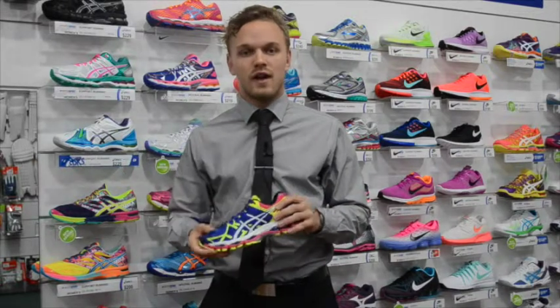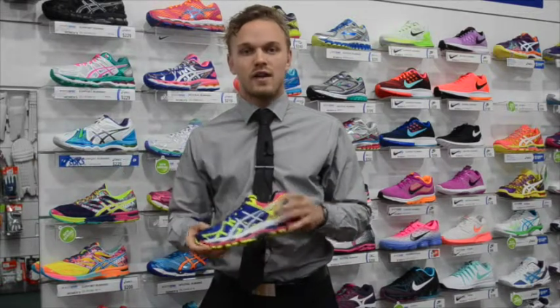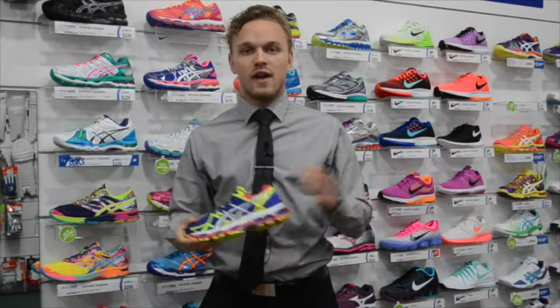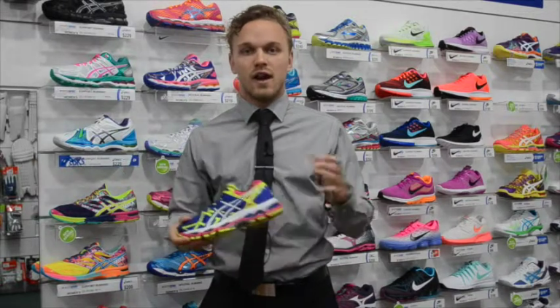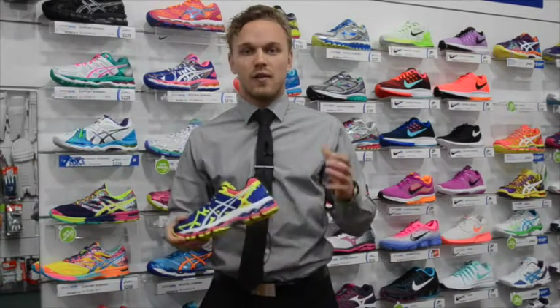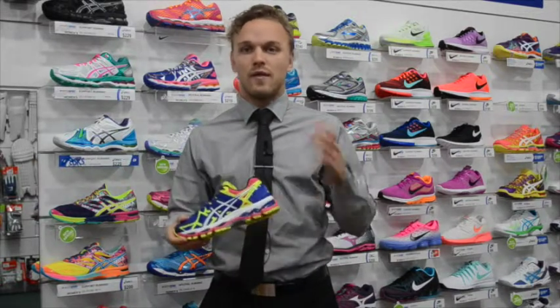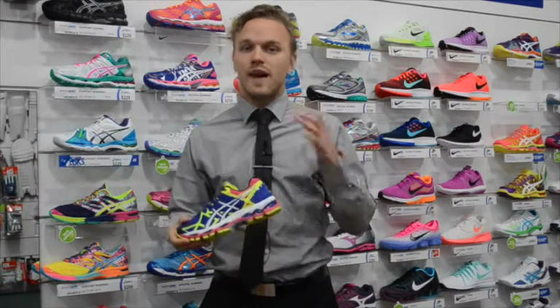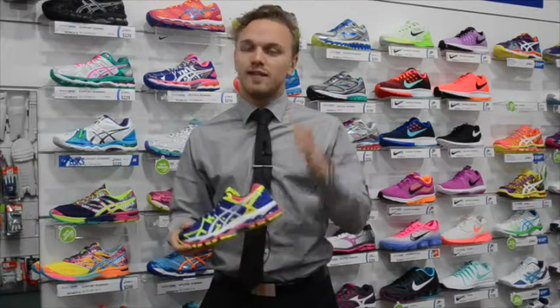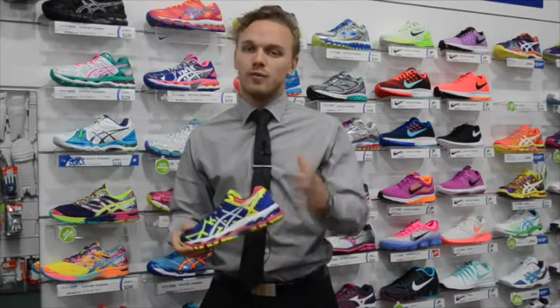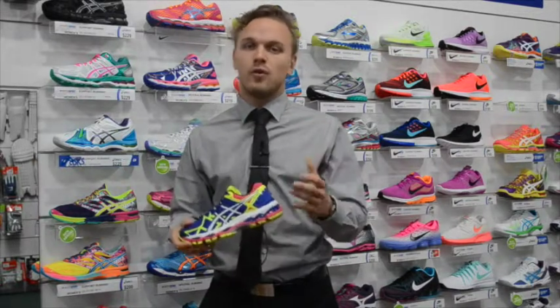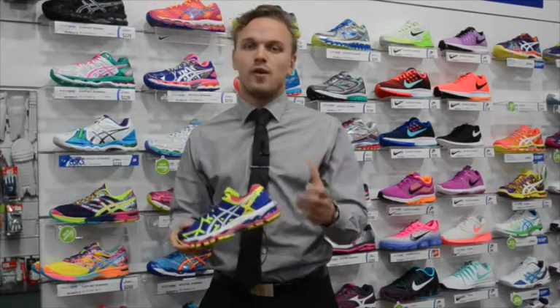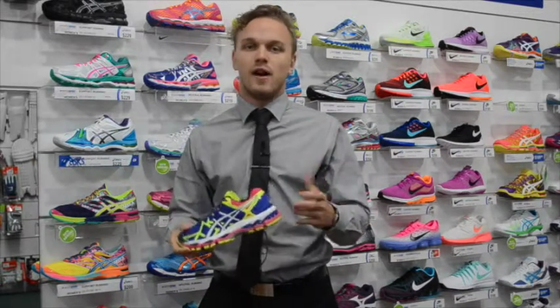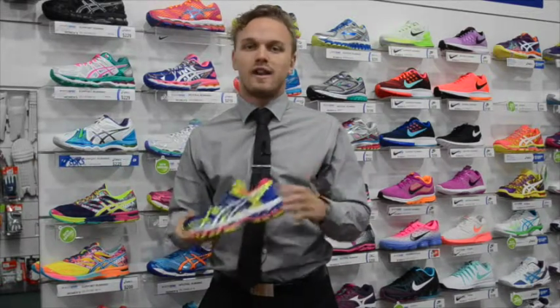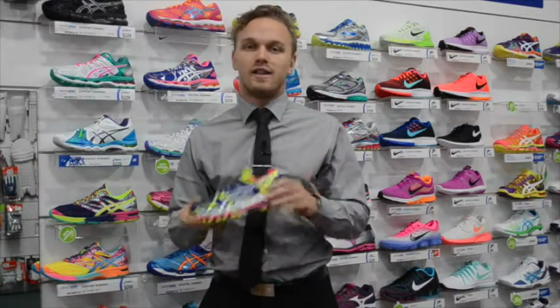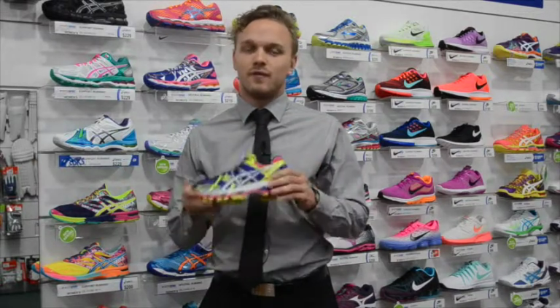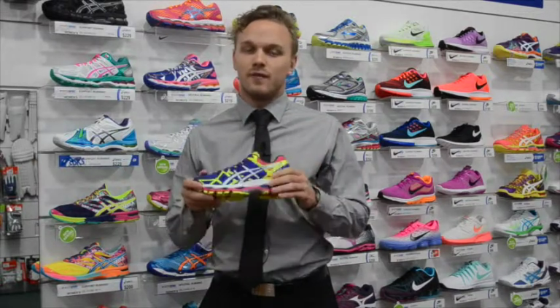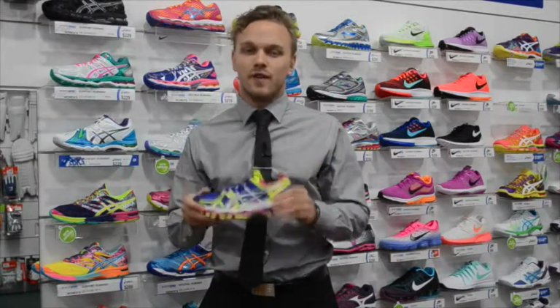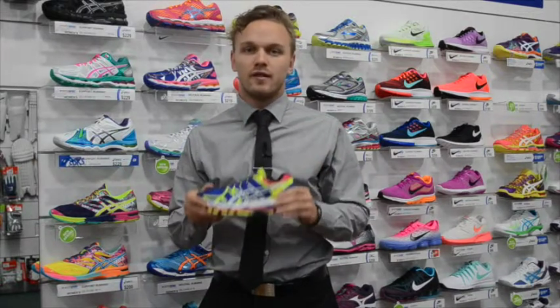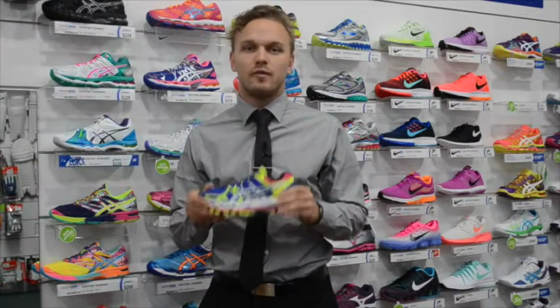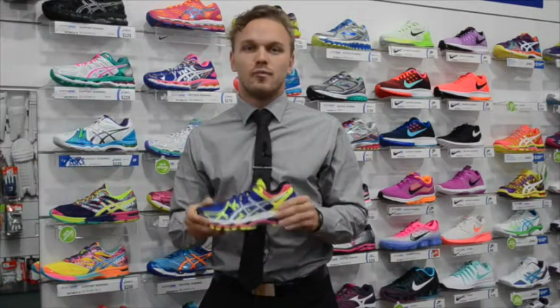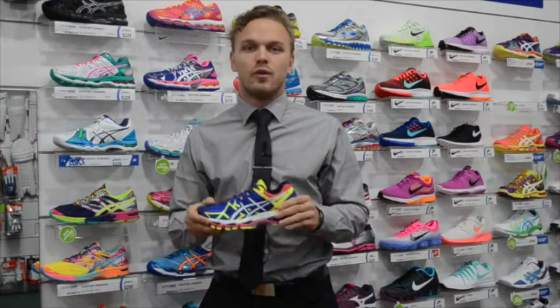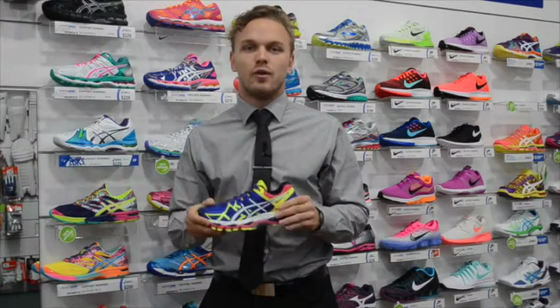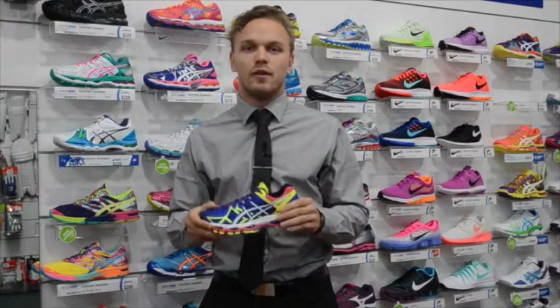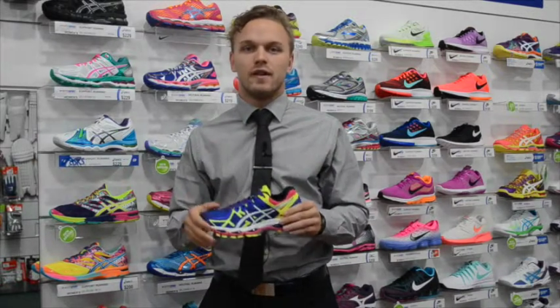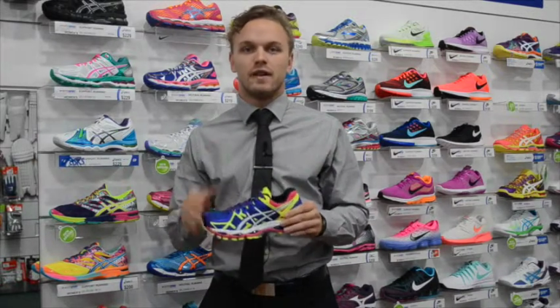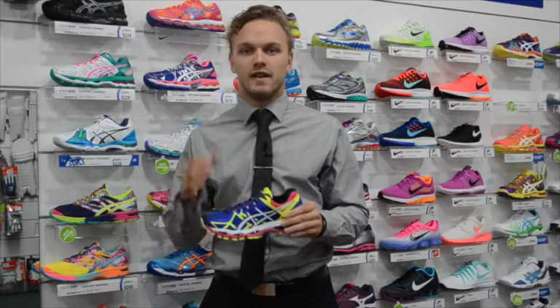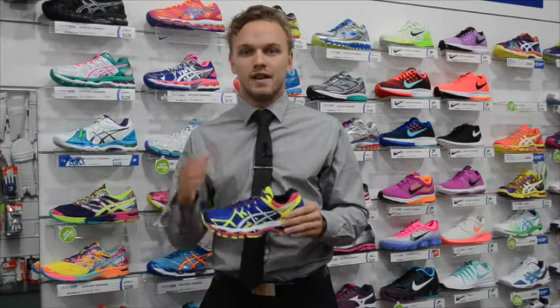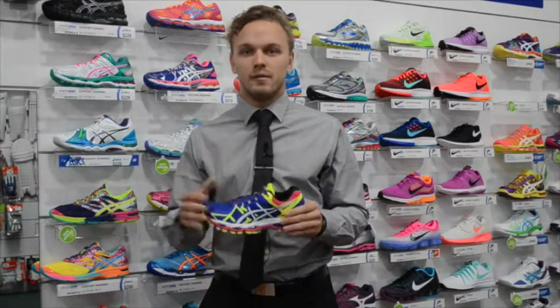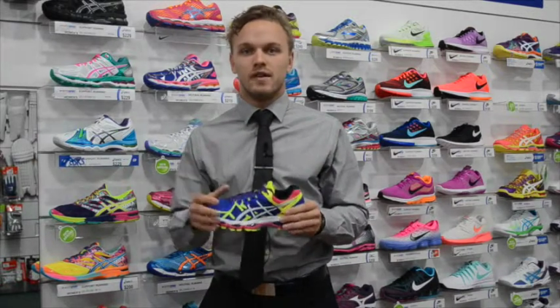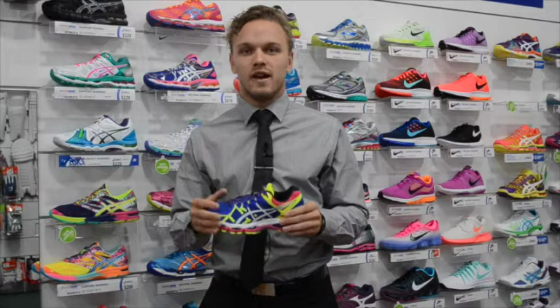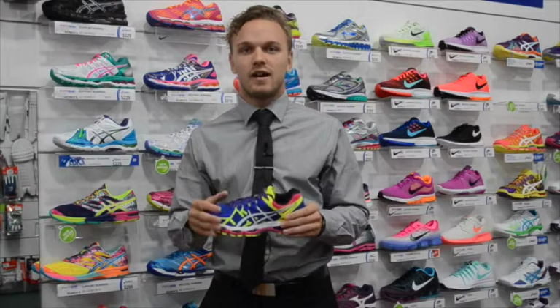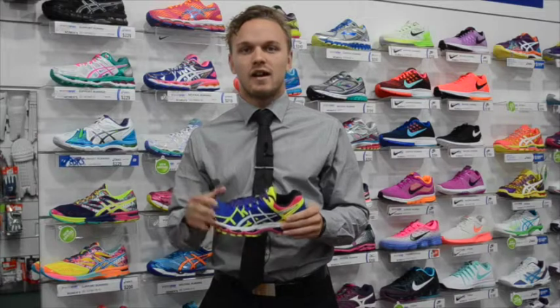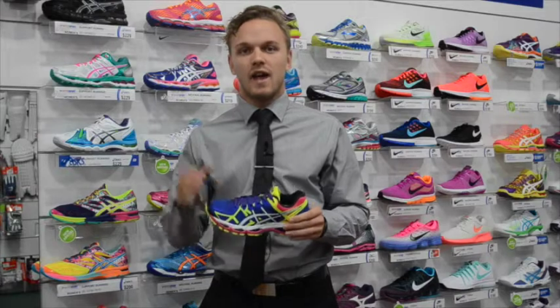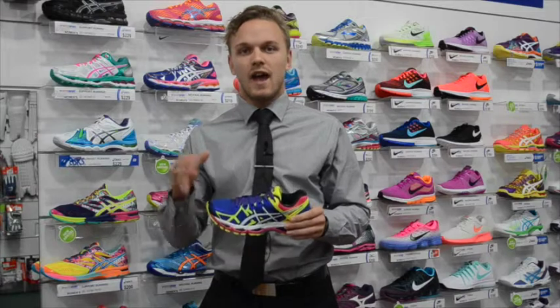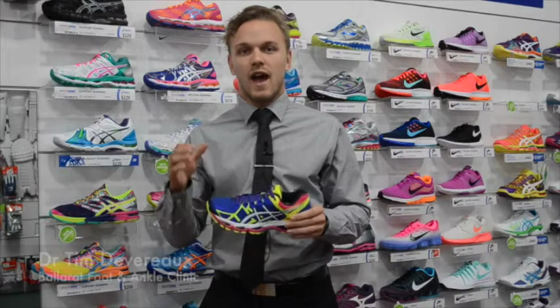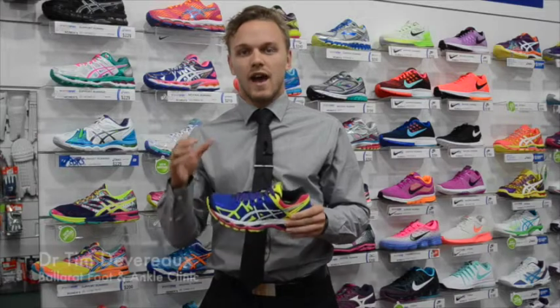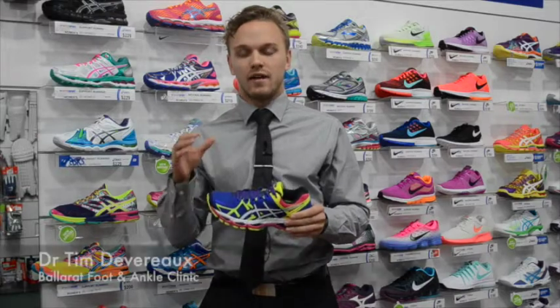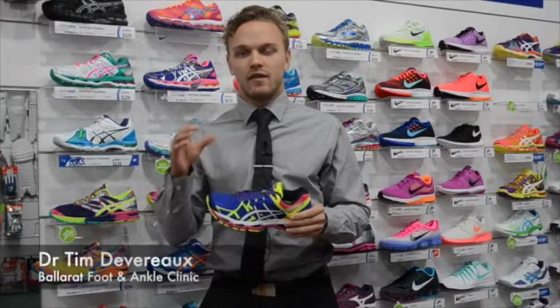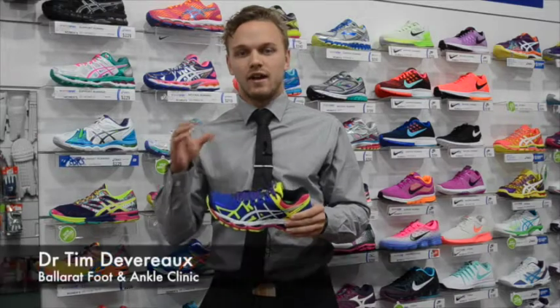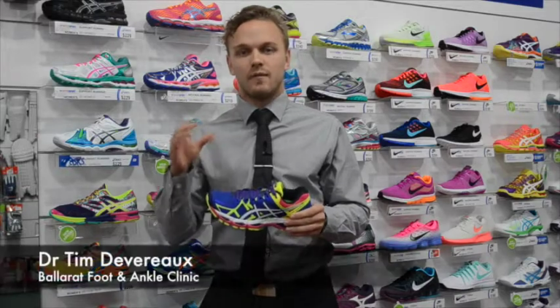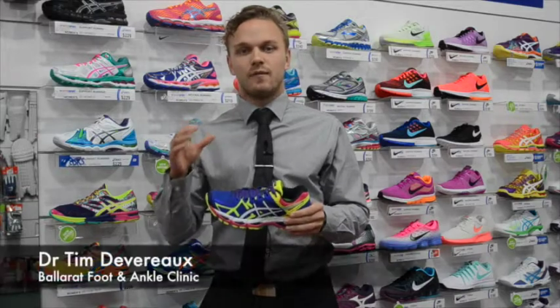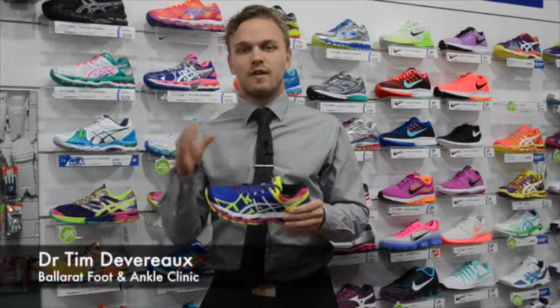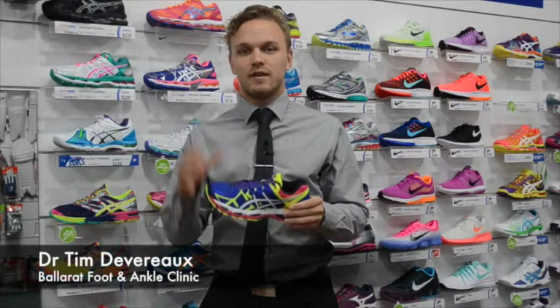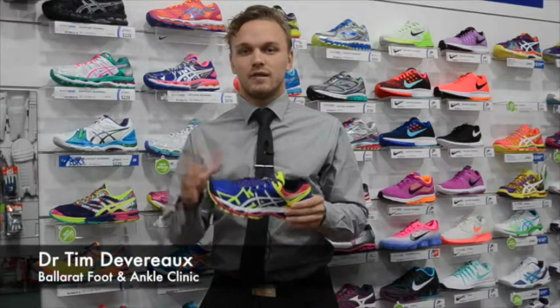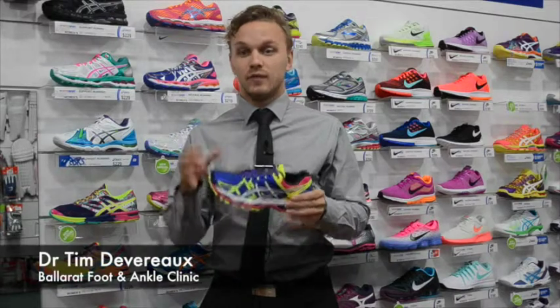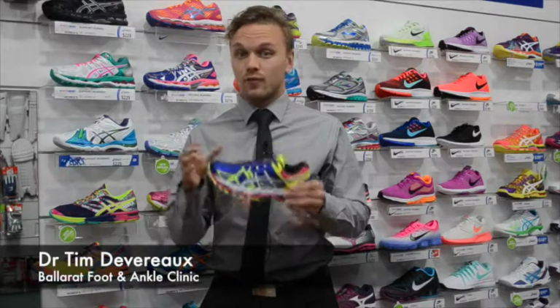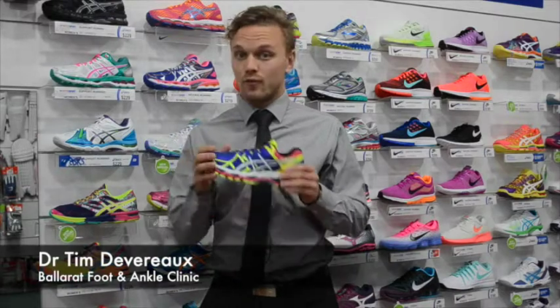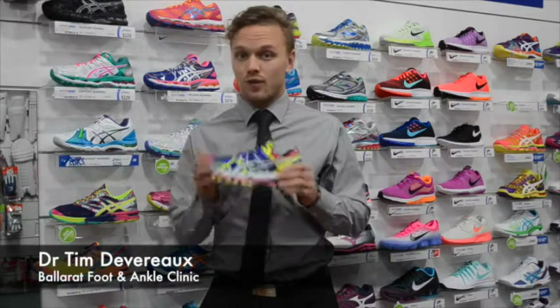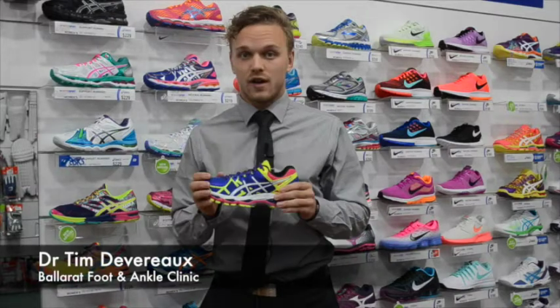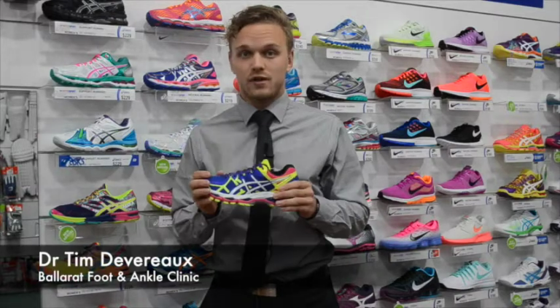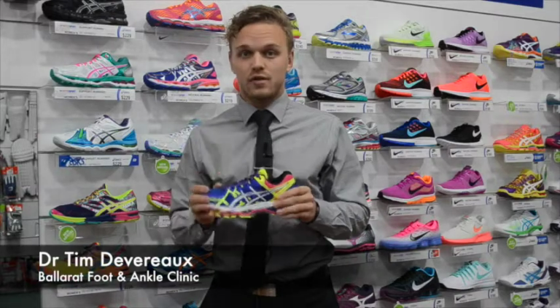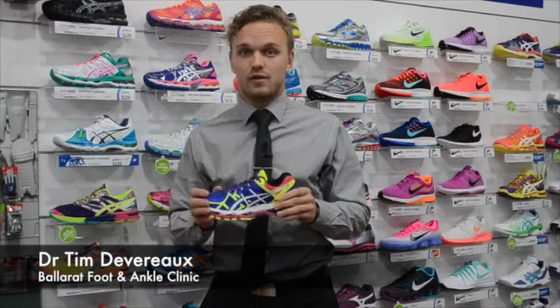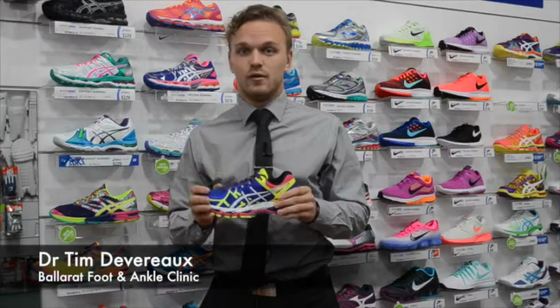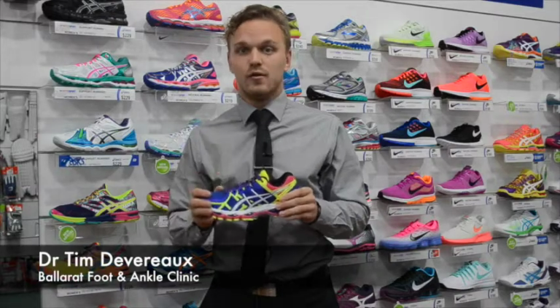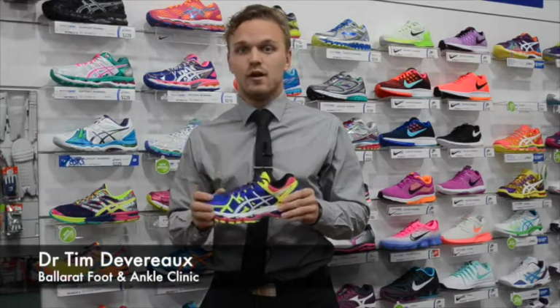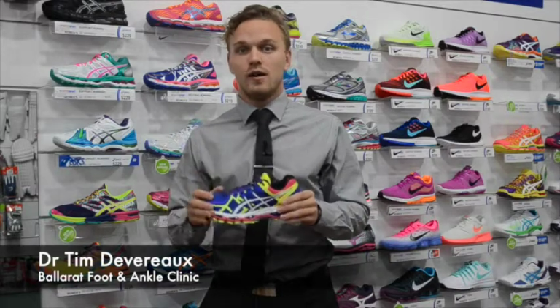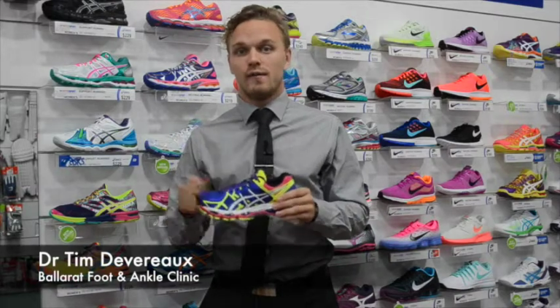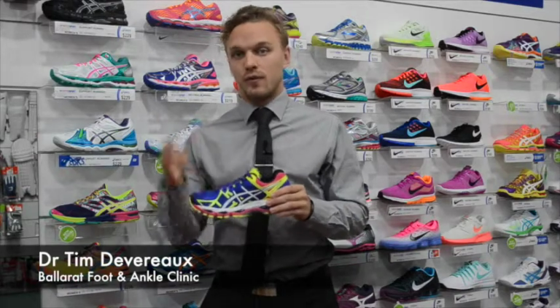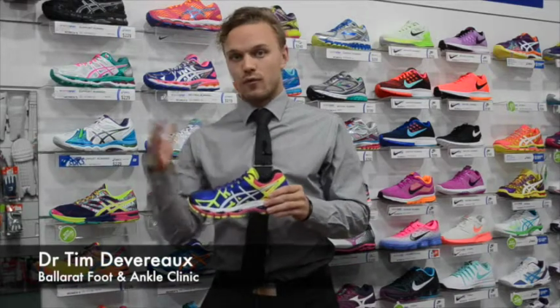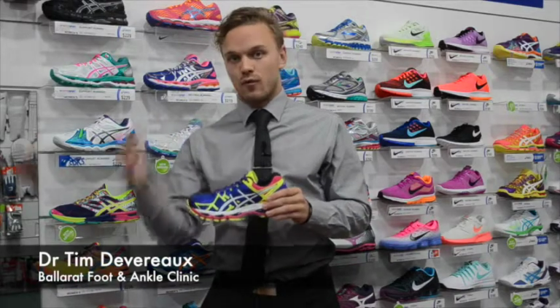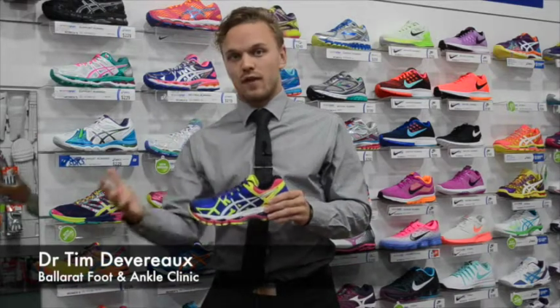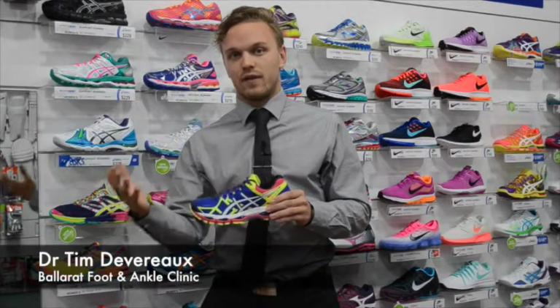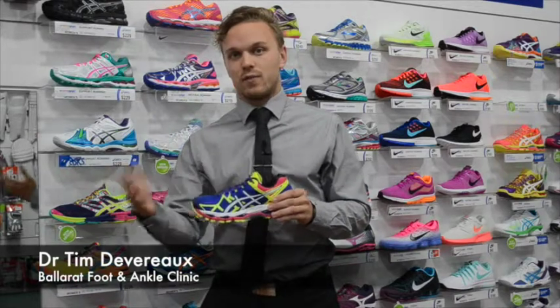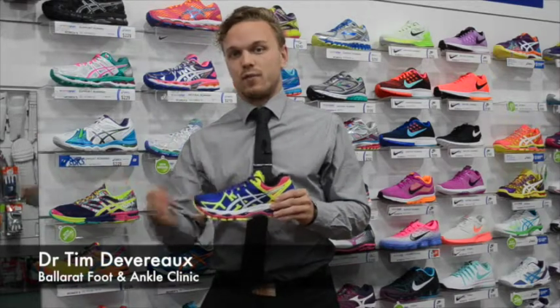That's why it's very important that you come down and get fitted for the right shoe for the right sport.